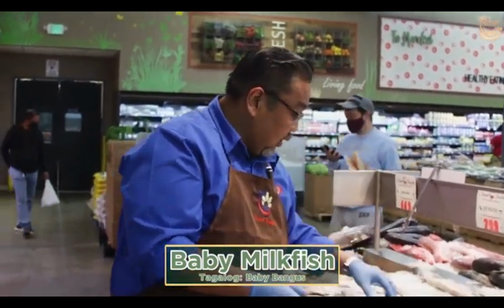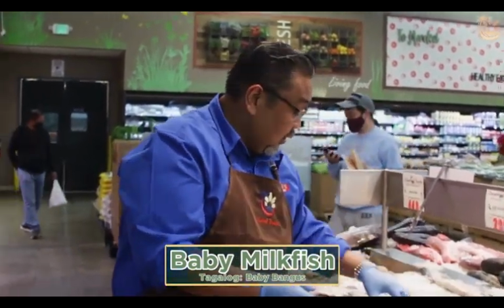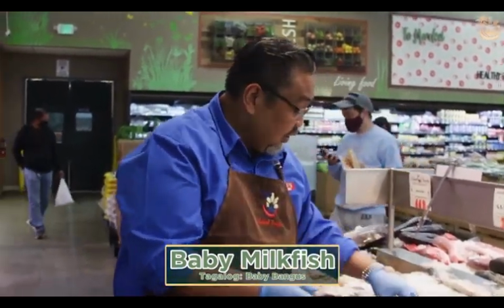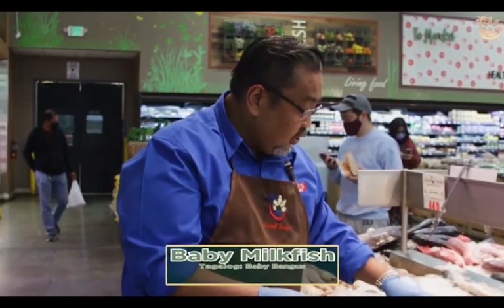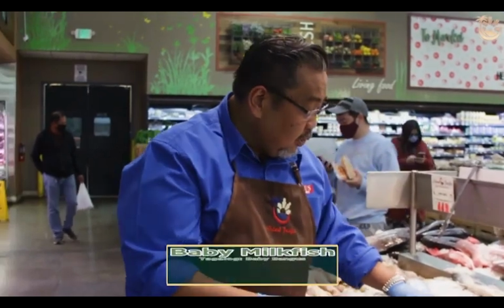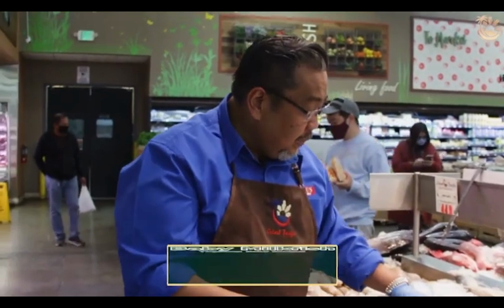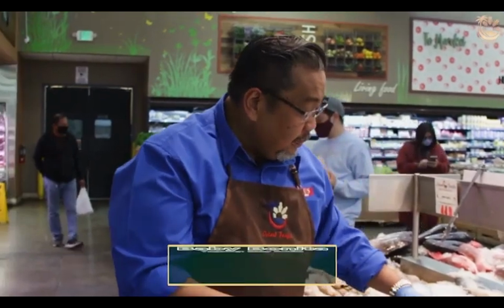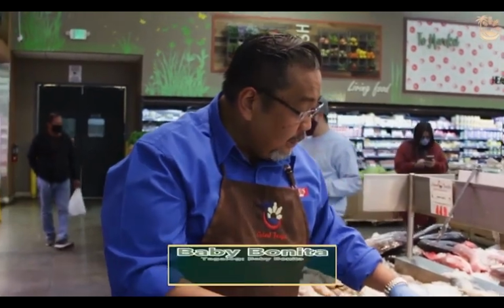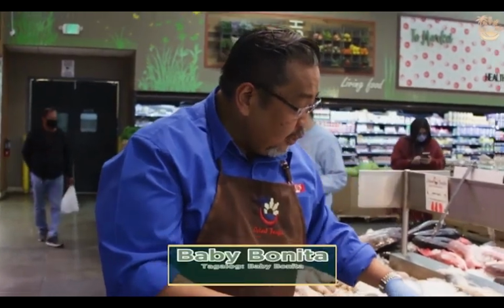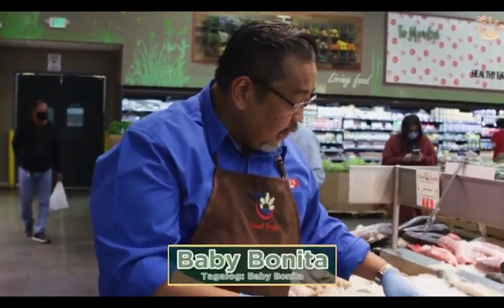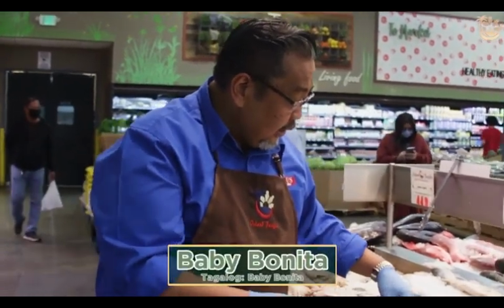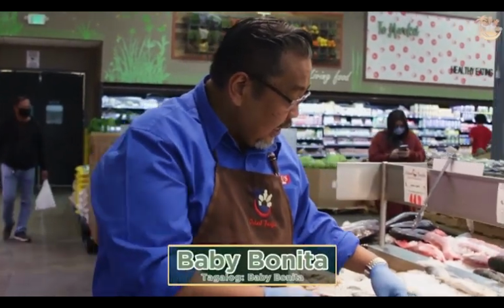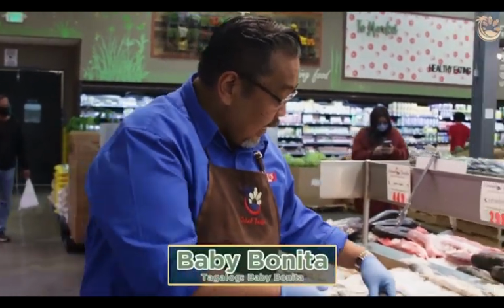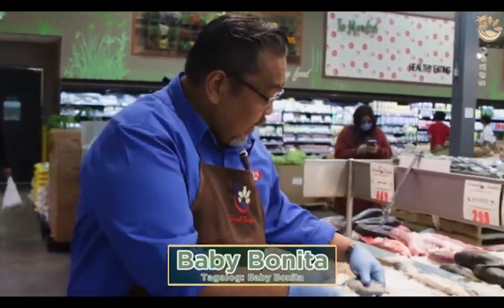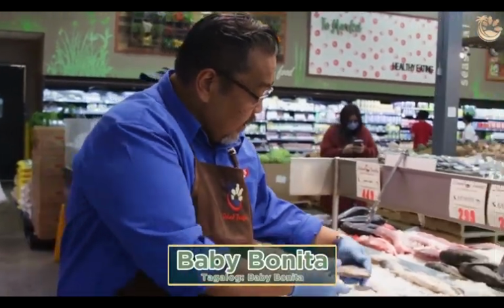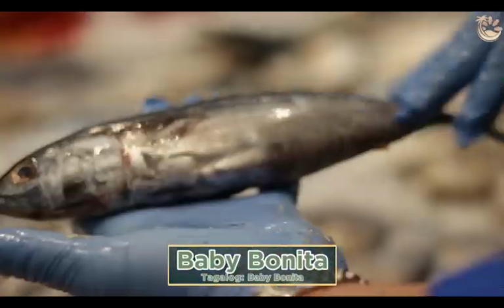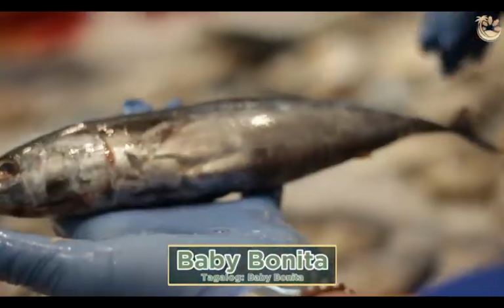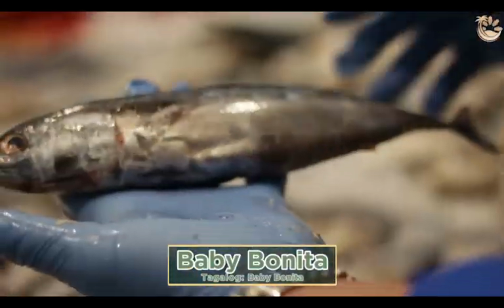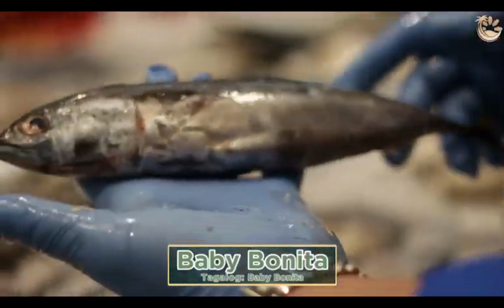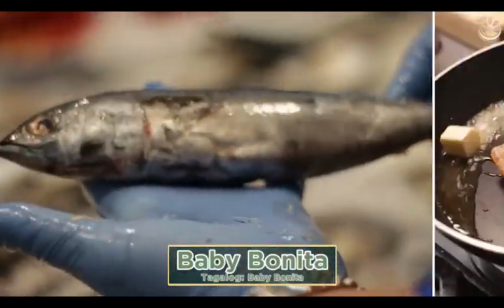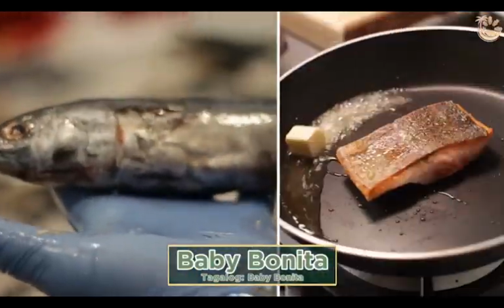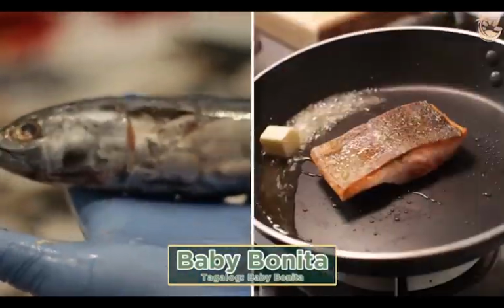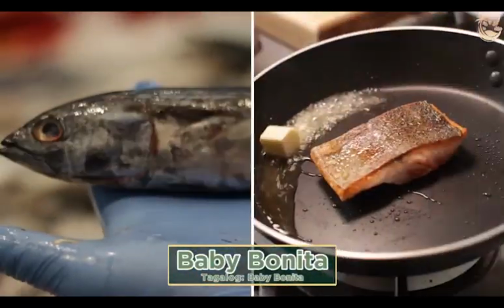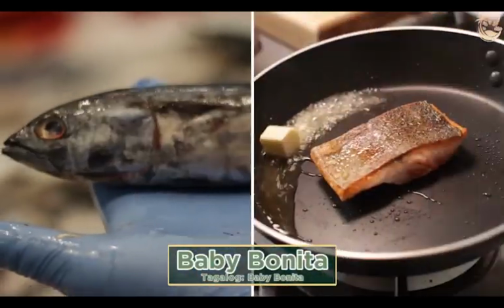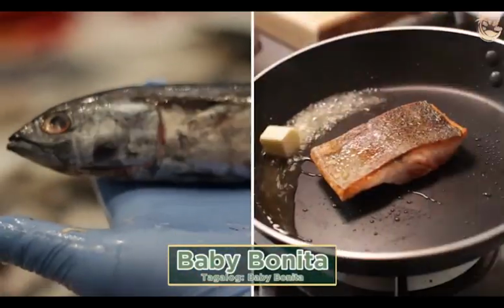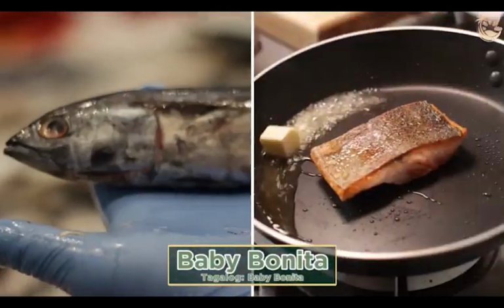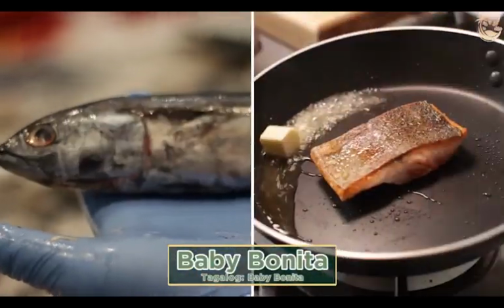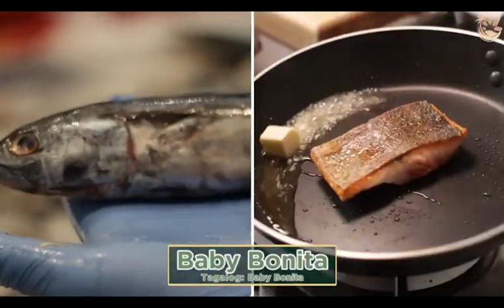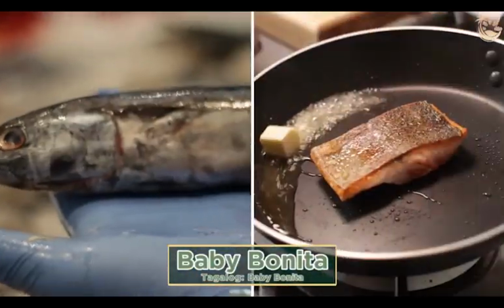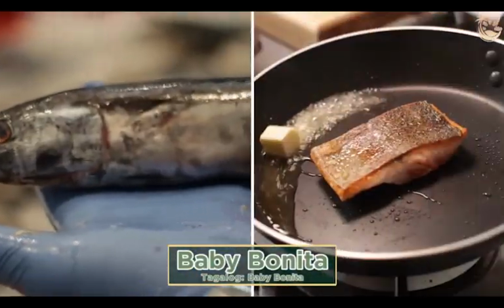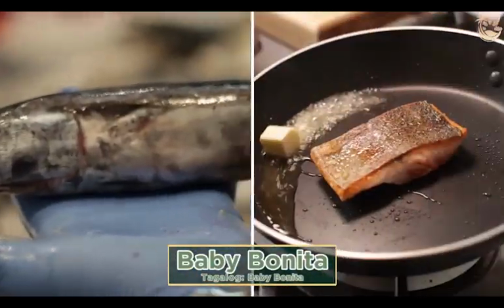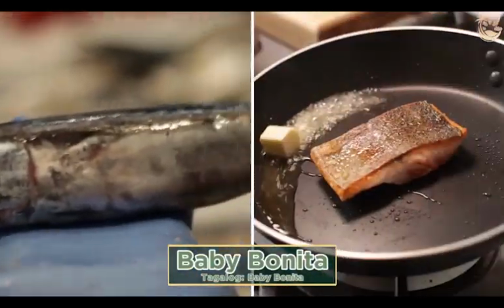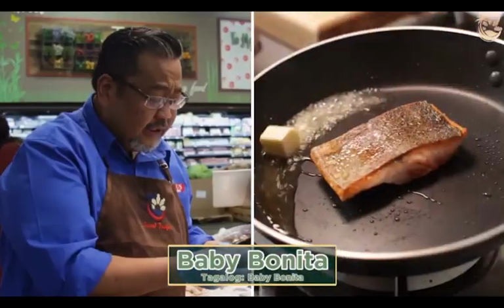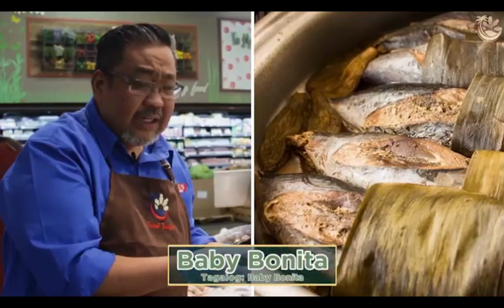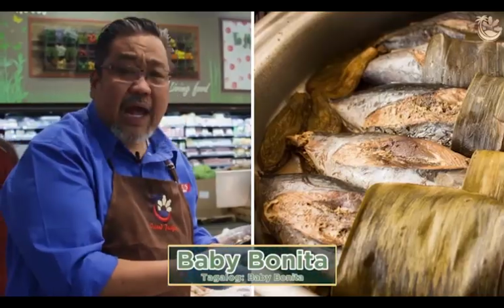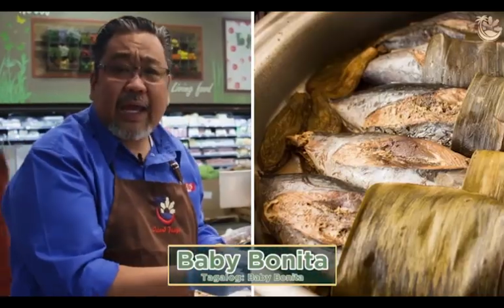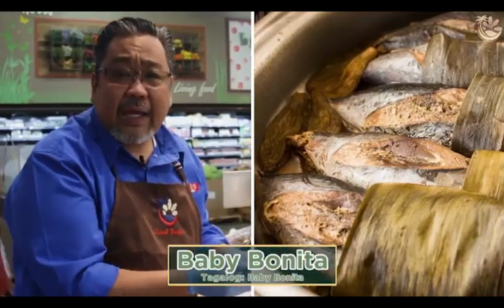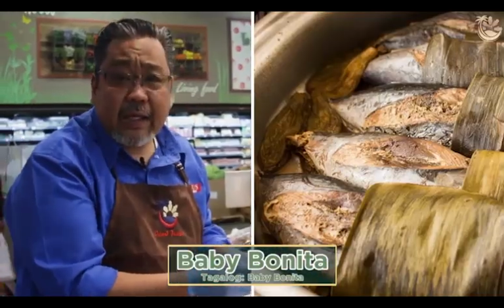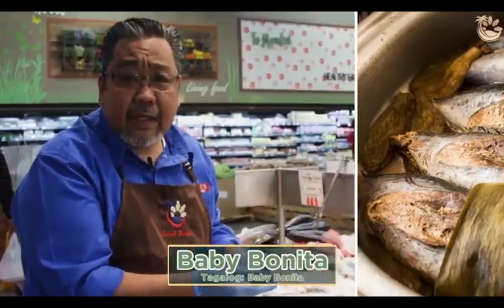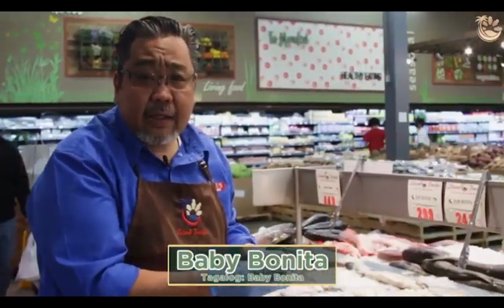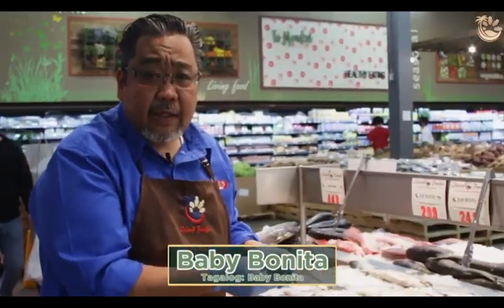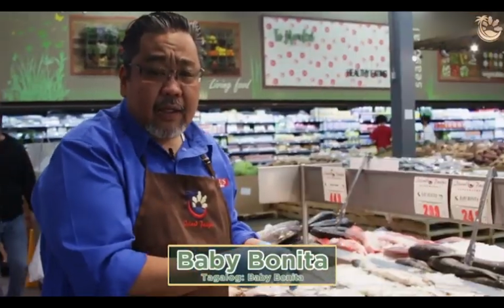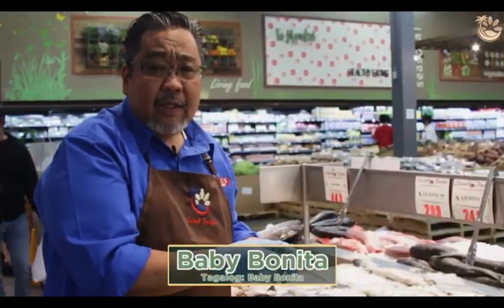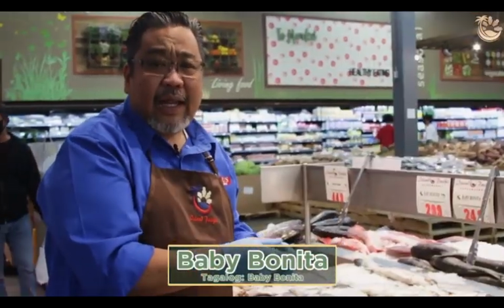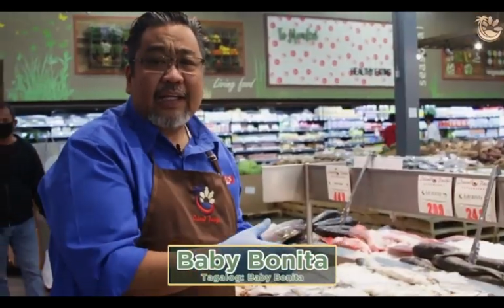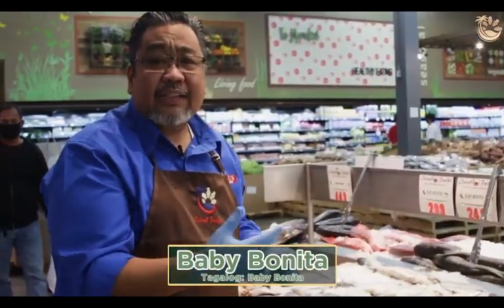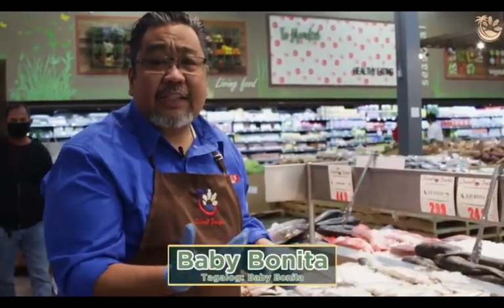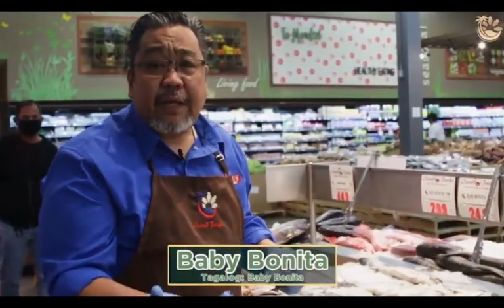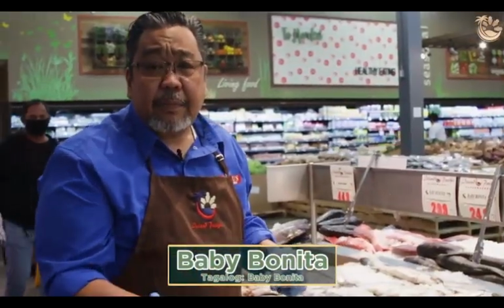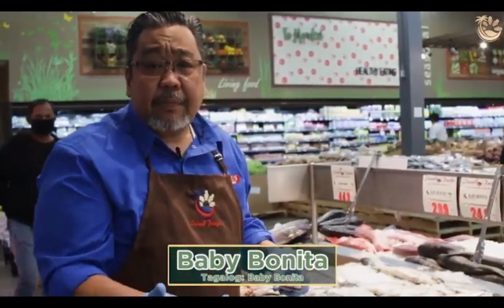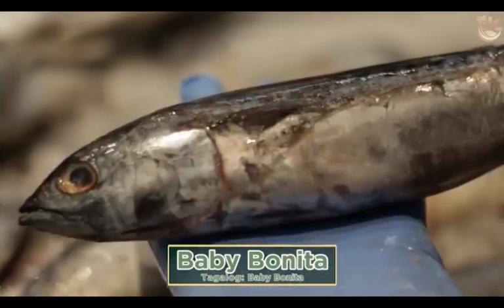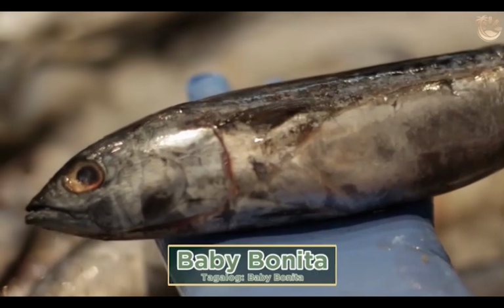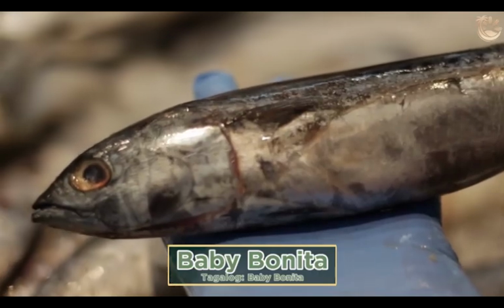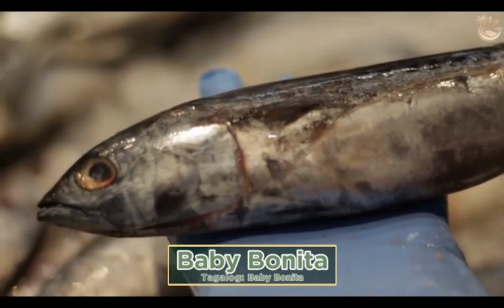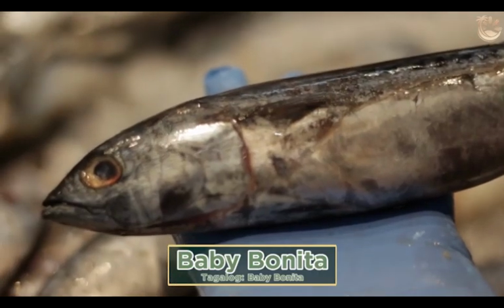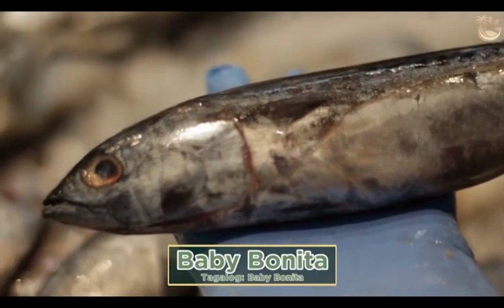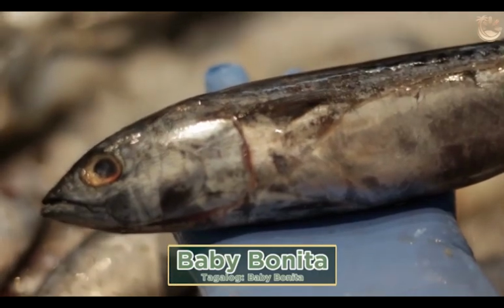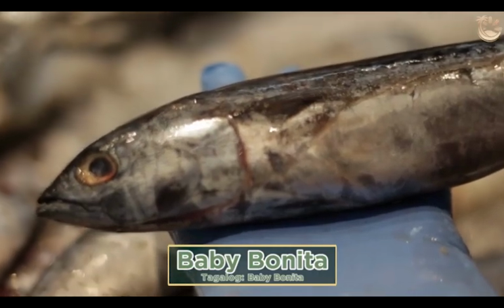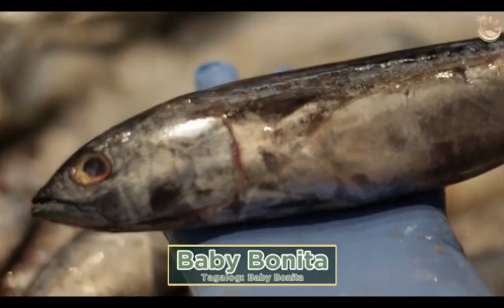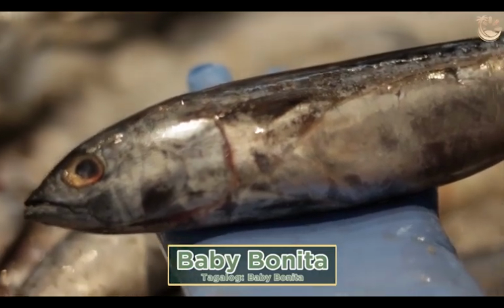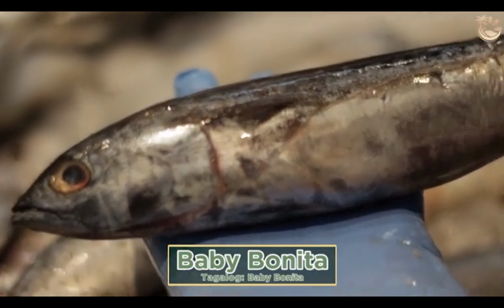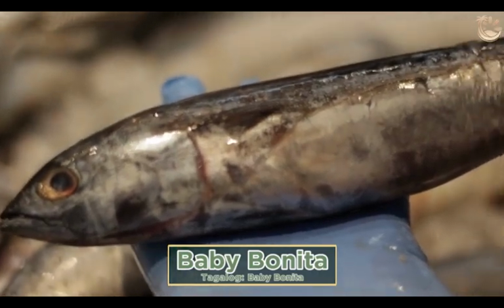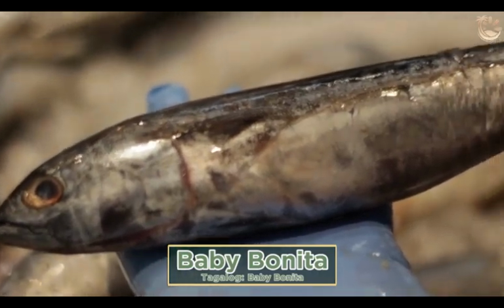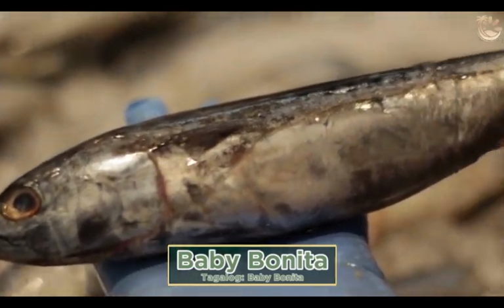This is your baby bonita for pan frying or sinaing, like a steam. With rice — perfect.